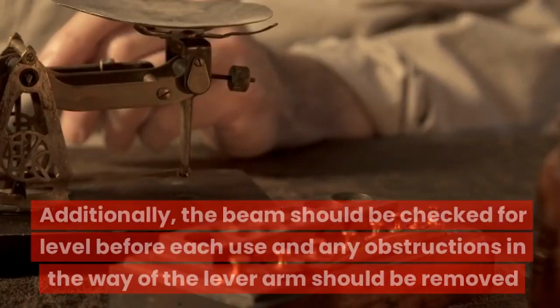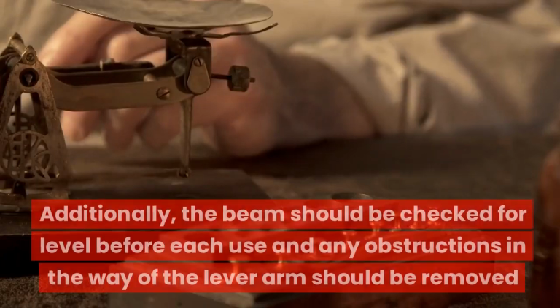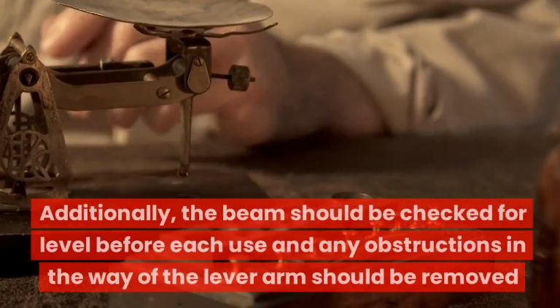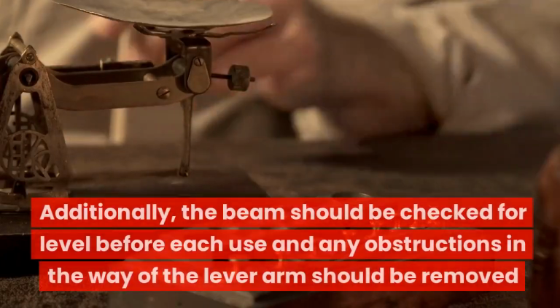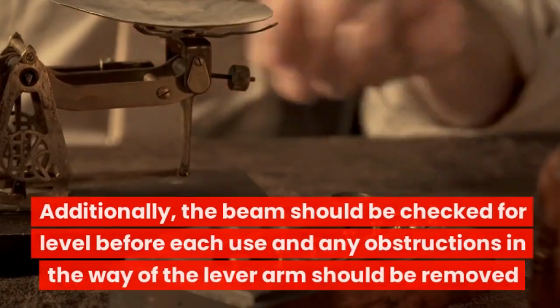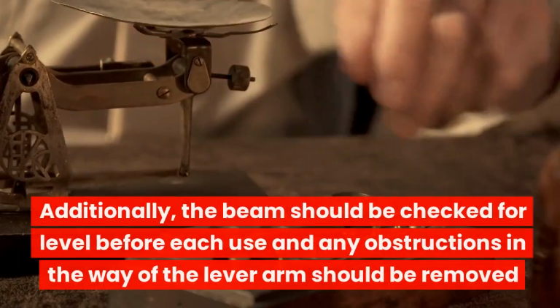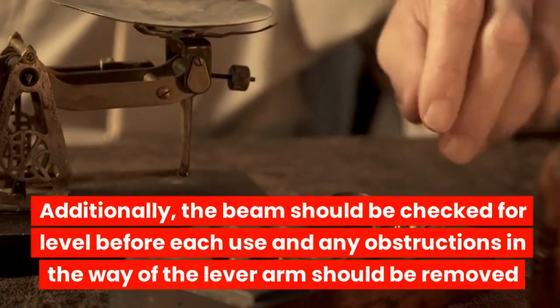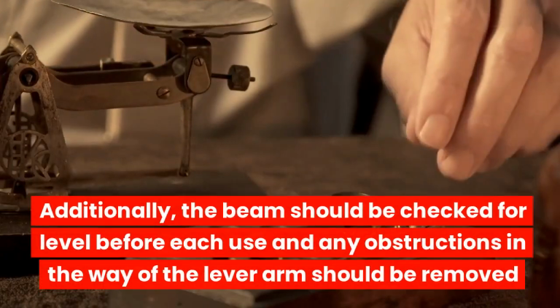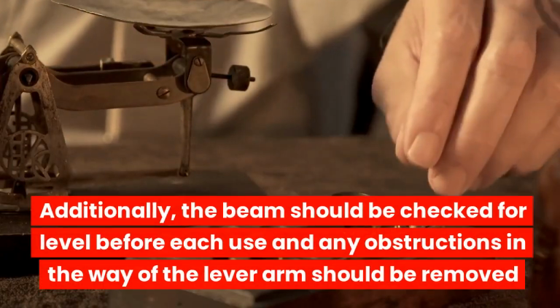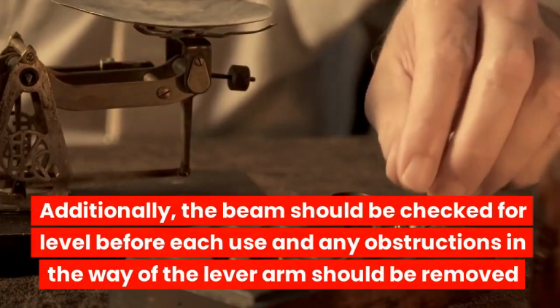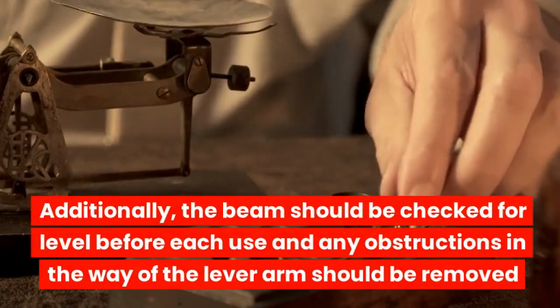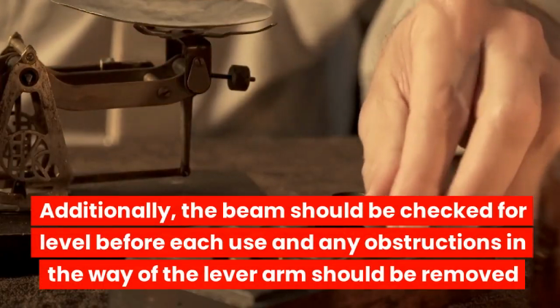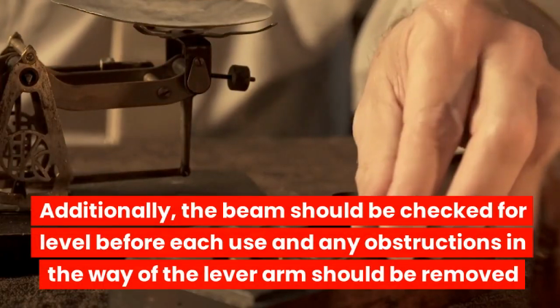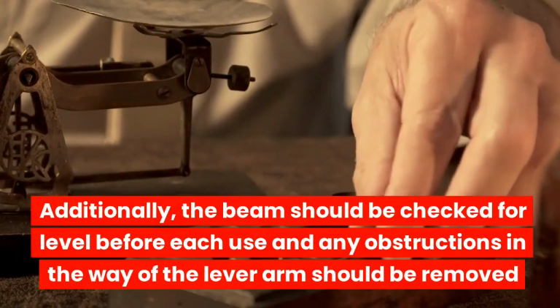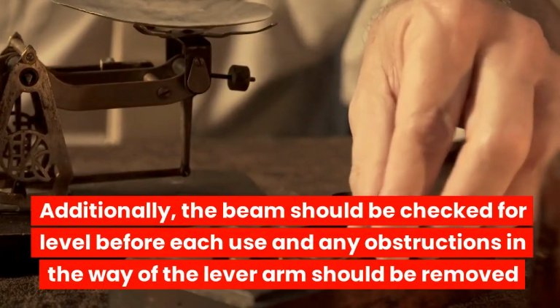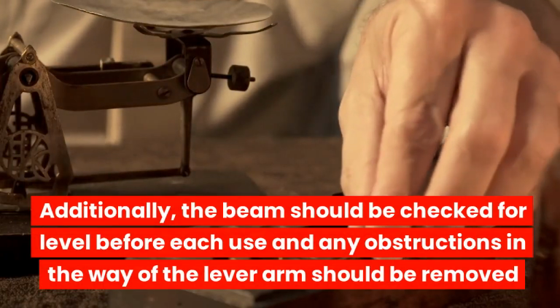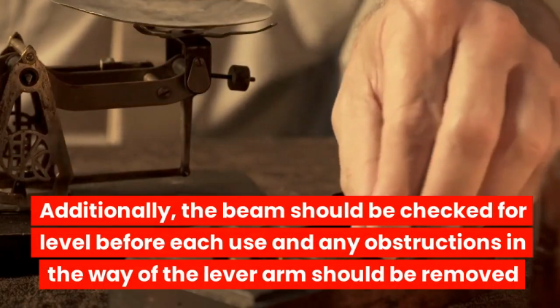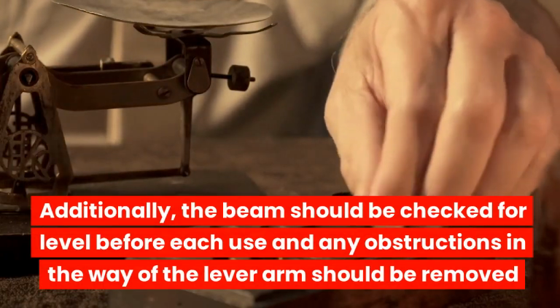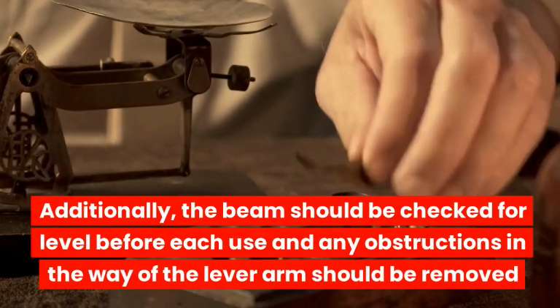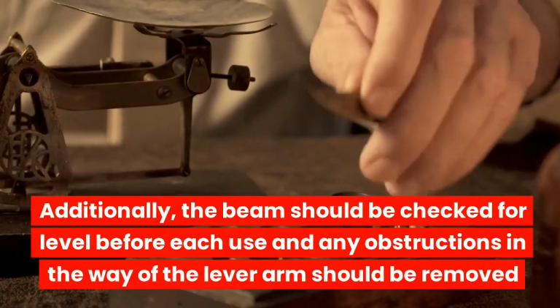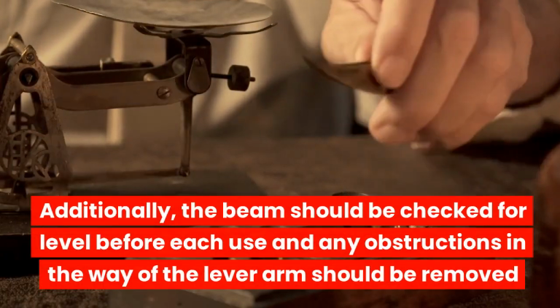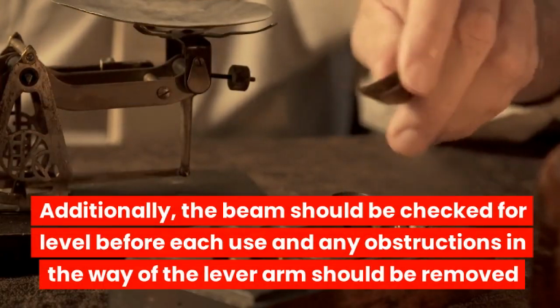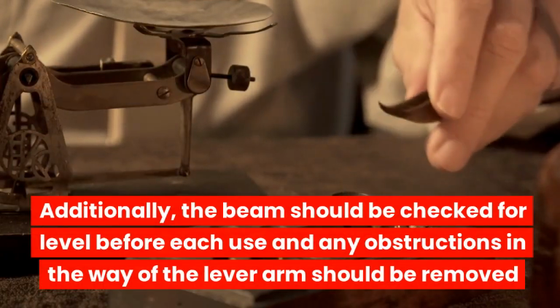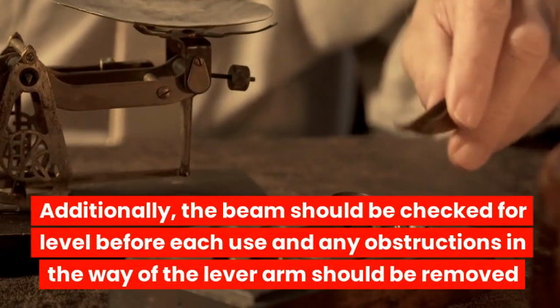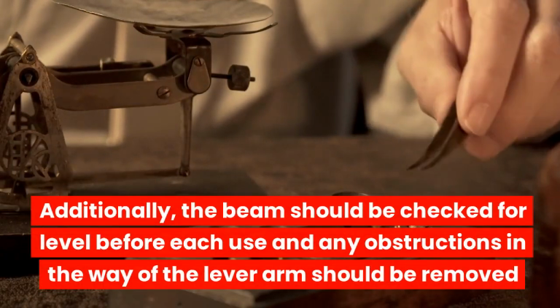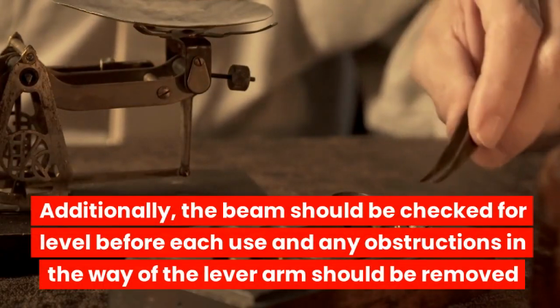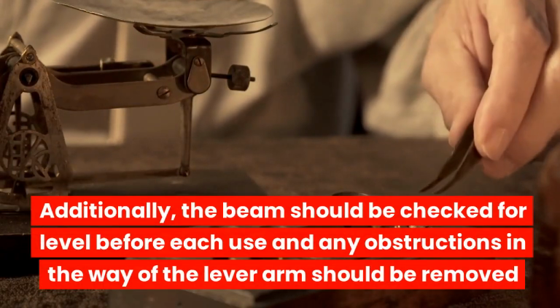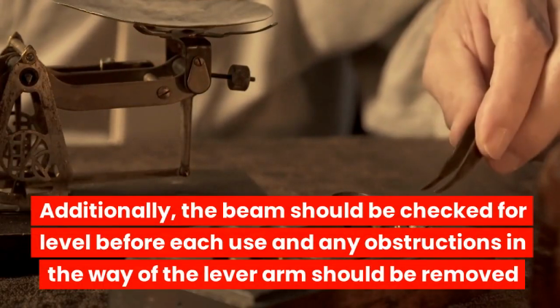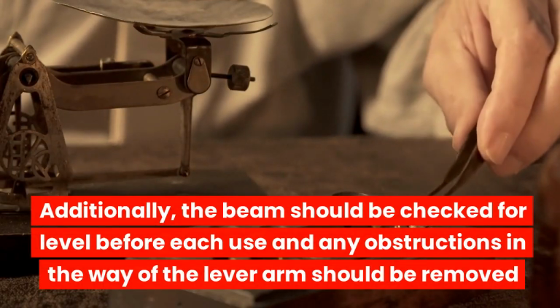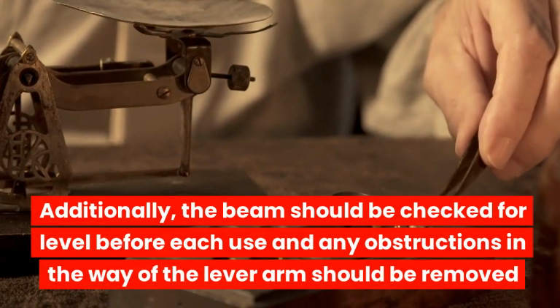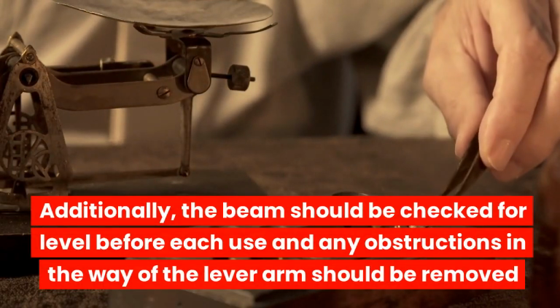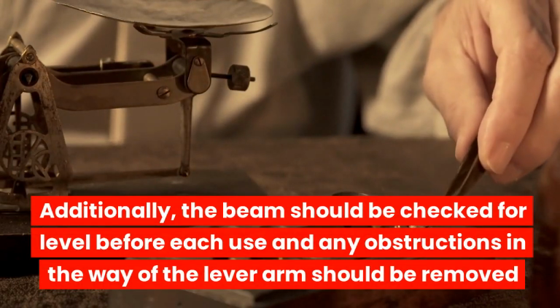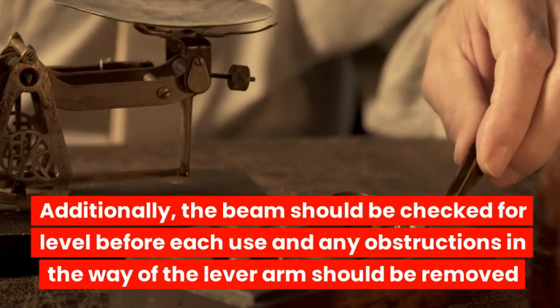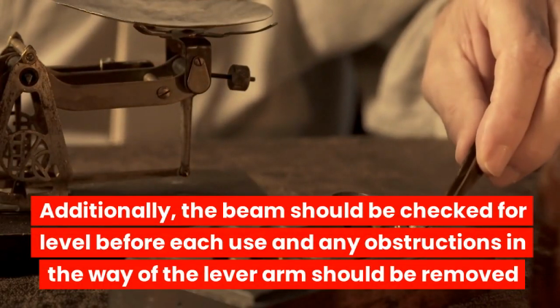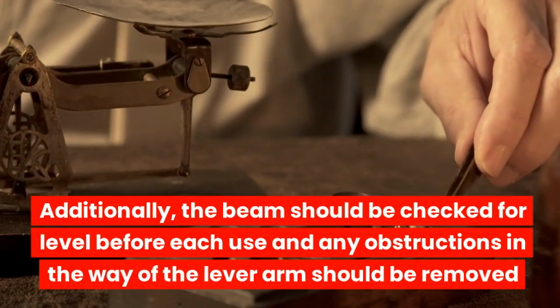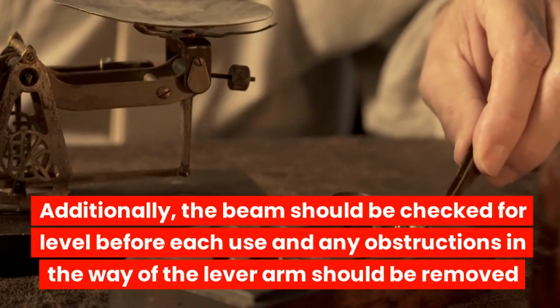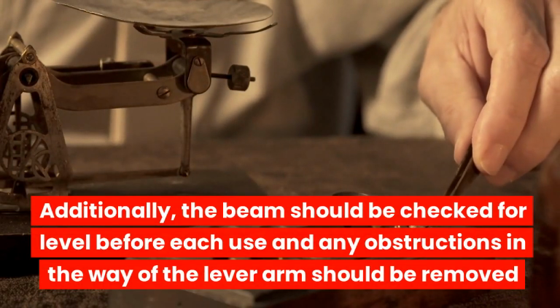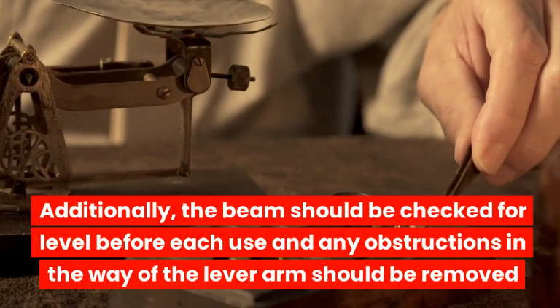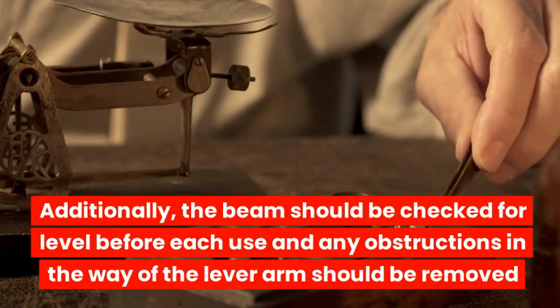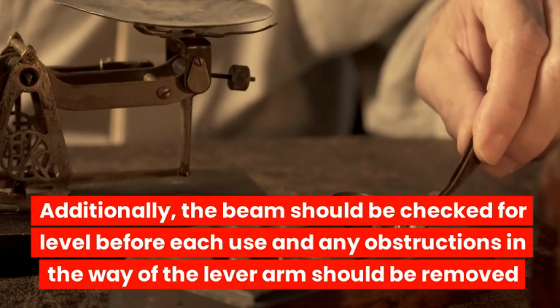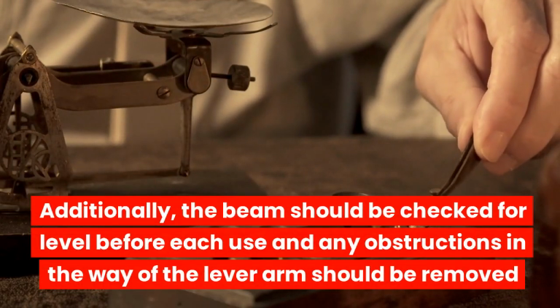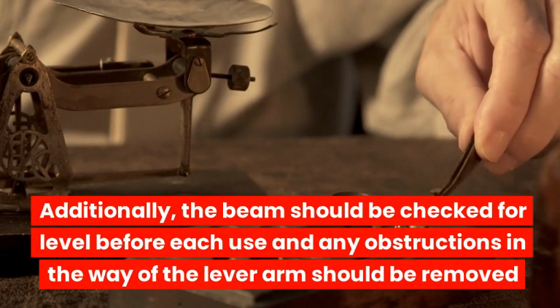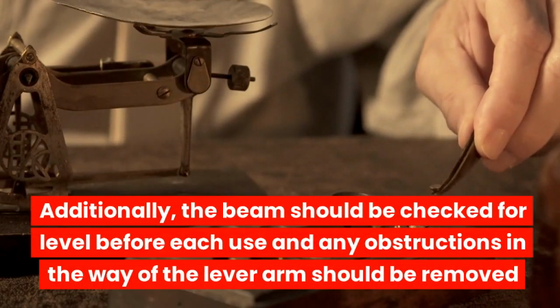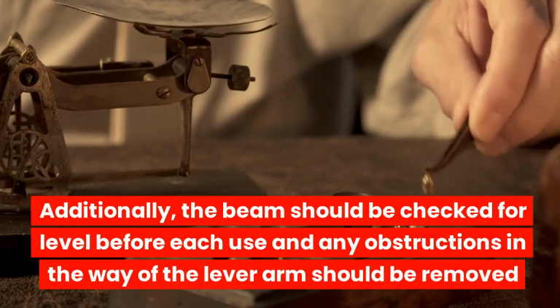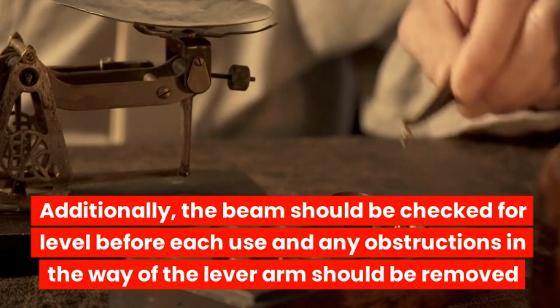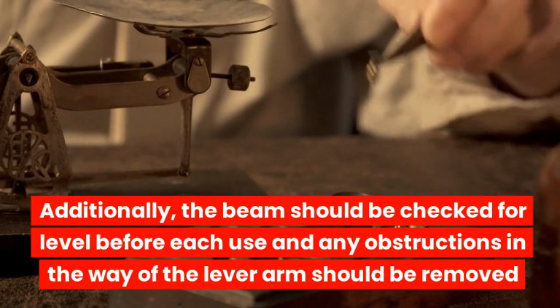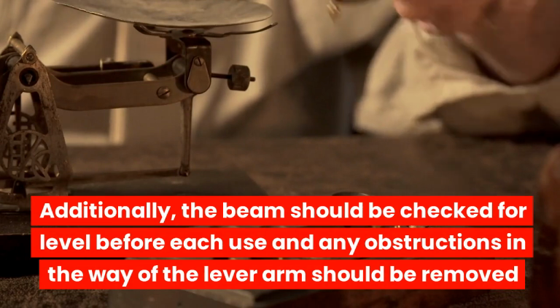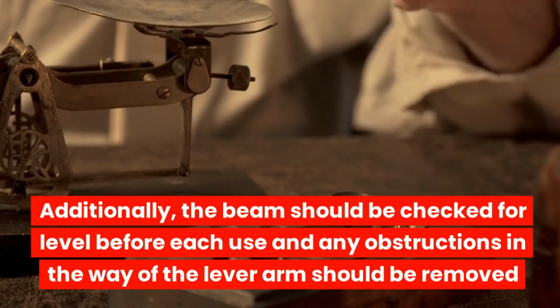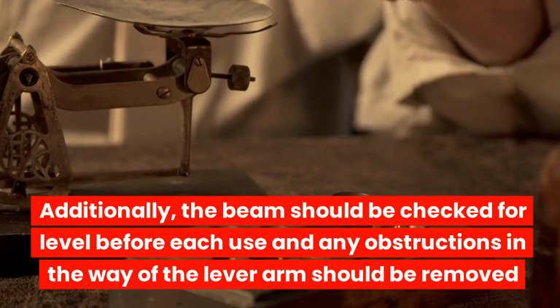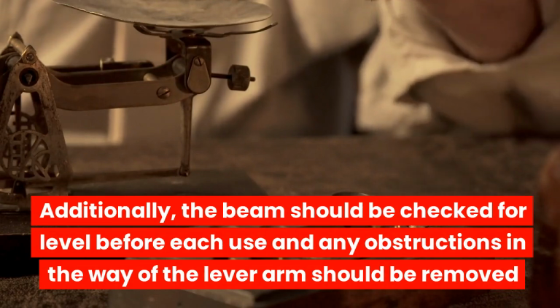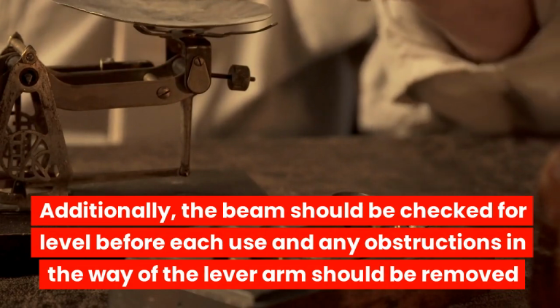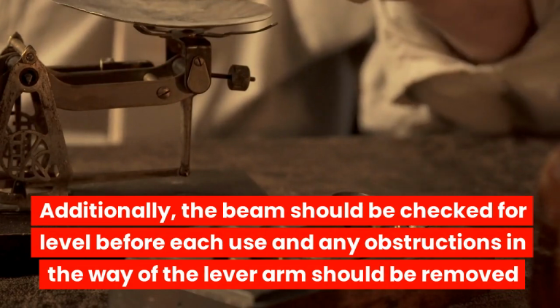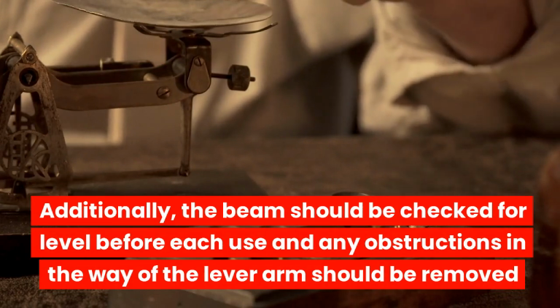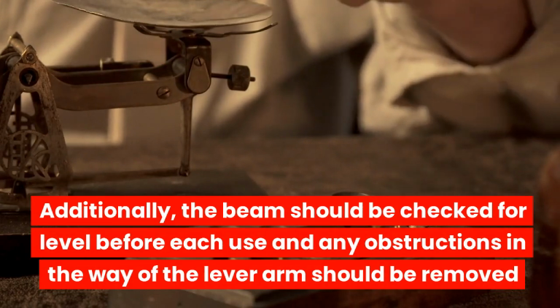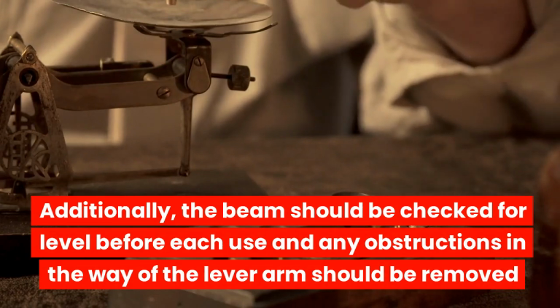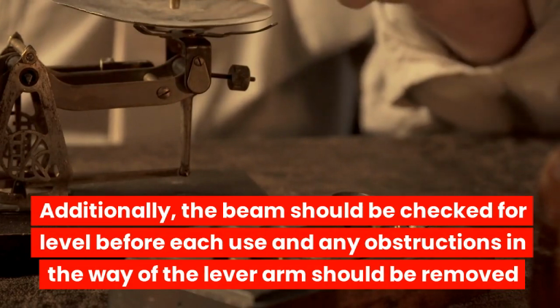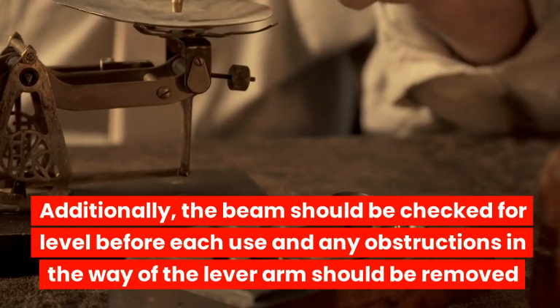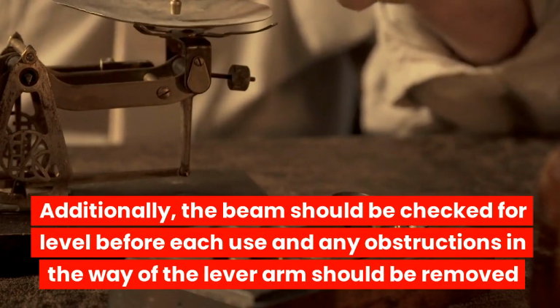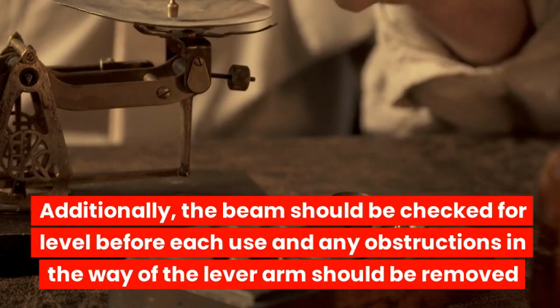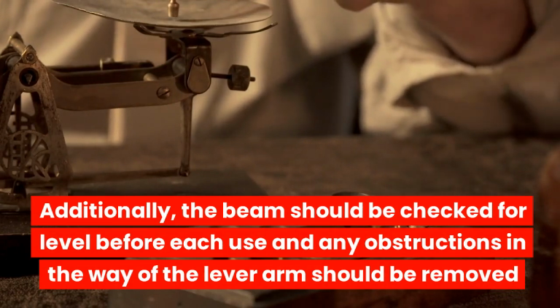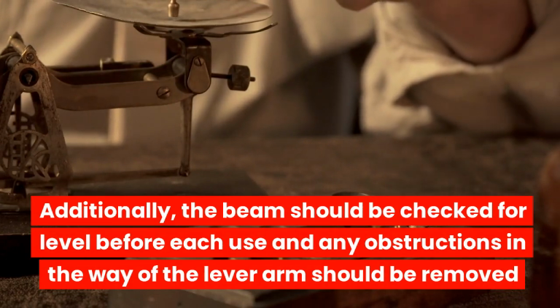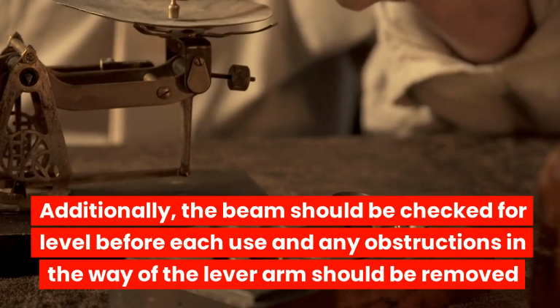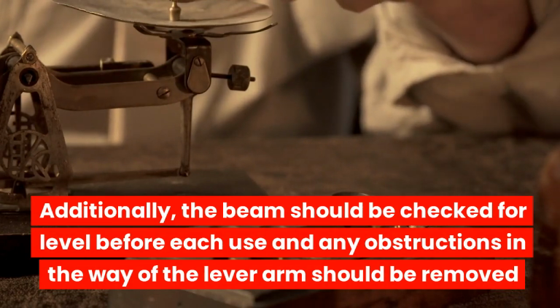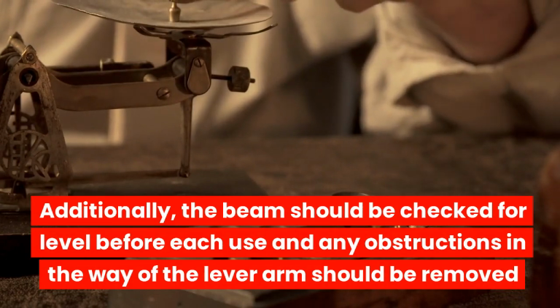Additionally, the beam should be checked for level before each use, and any obstructions in the way of the lever arm should be removed.